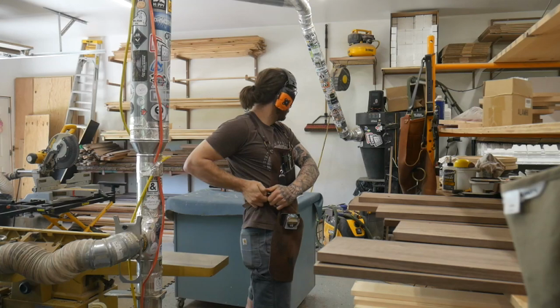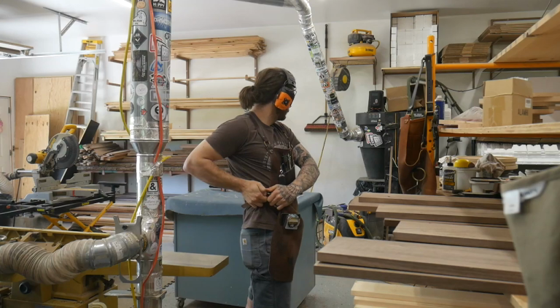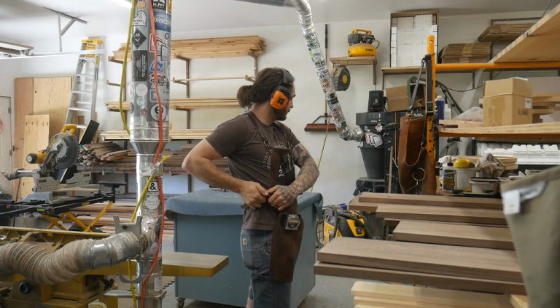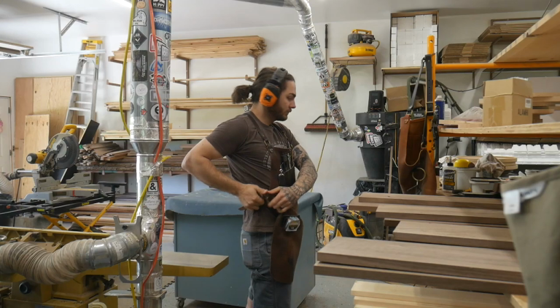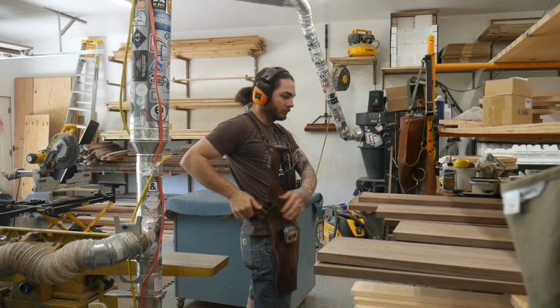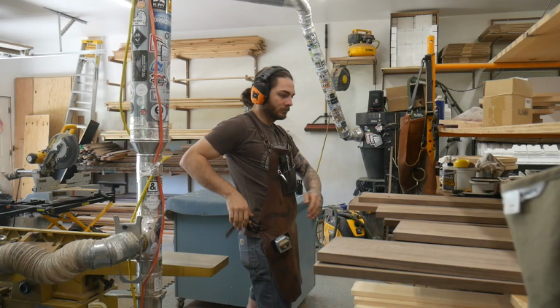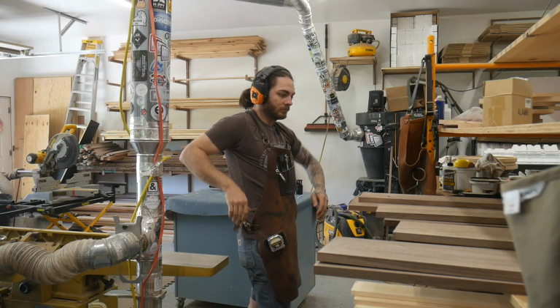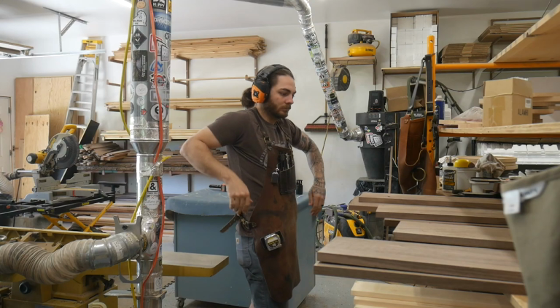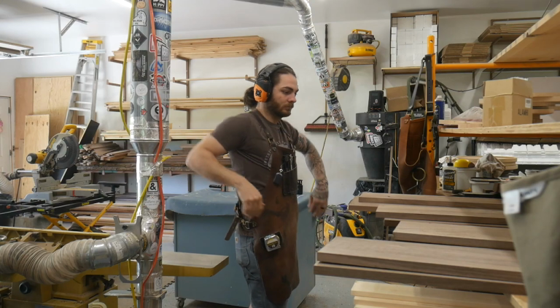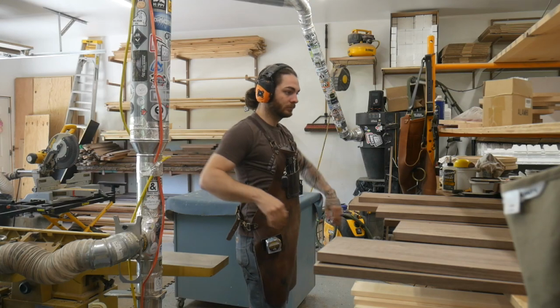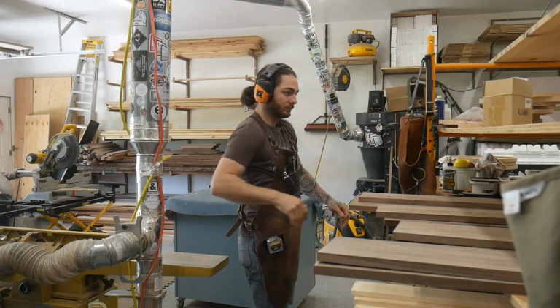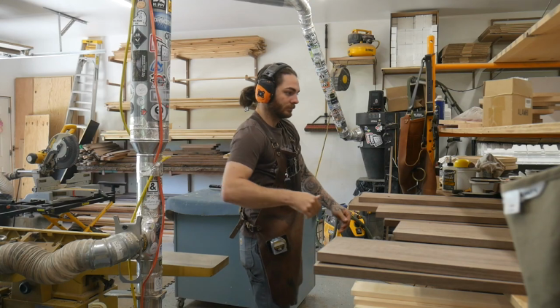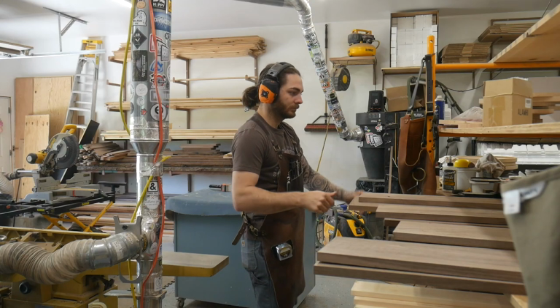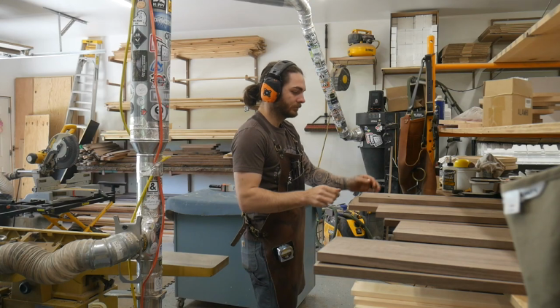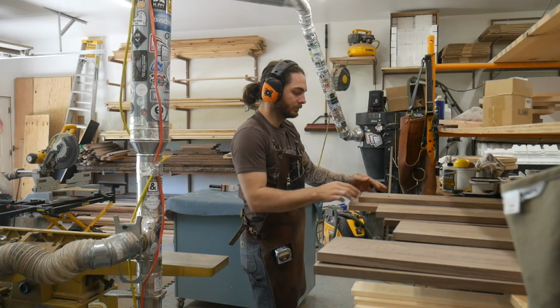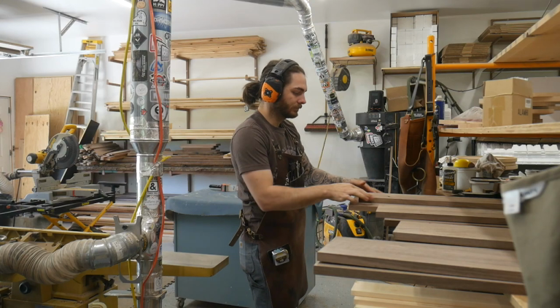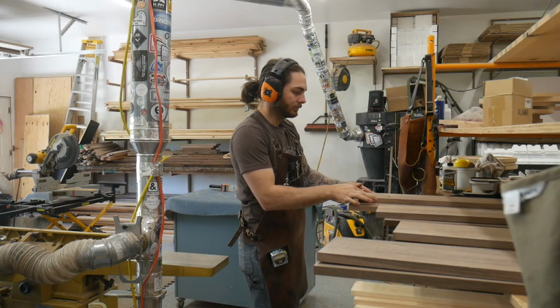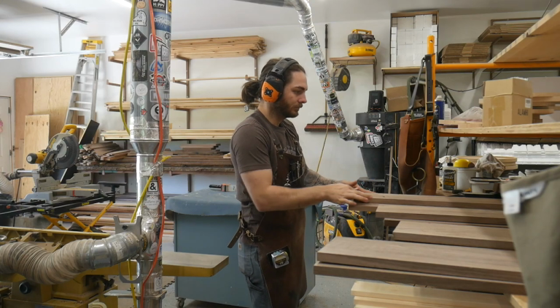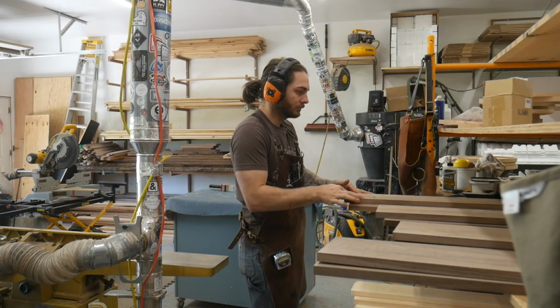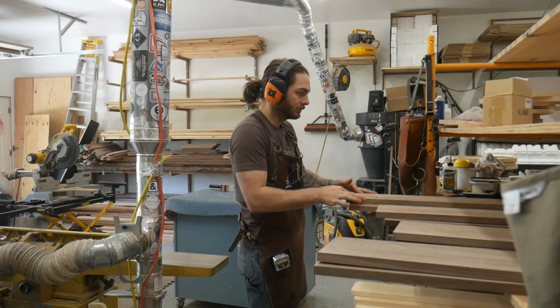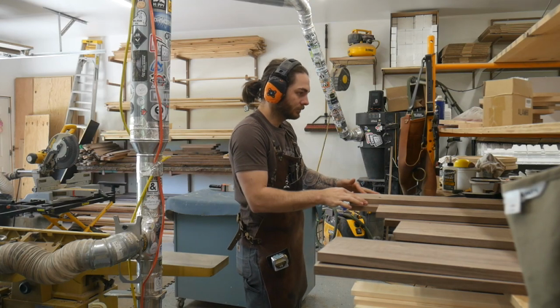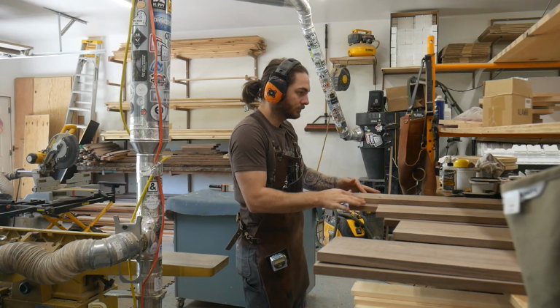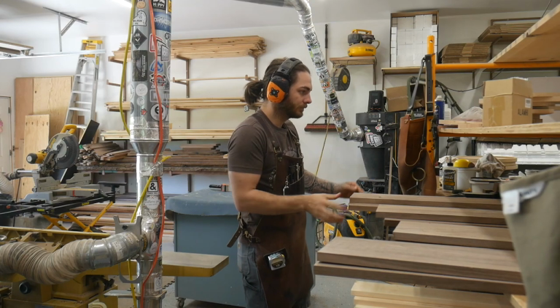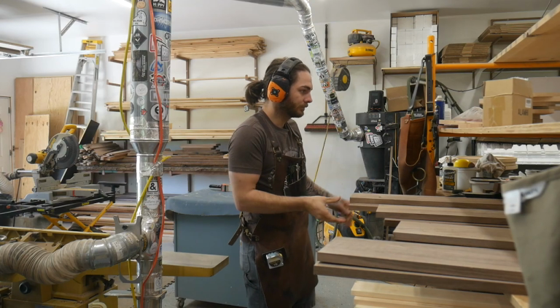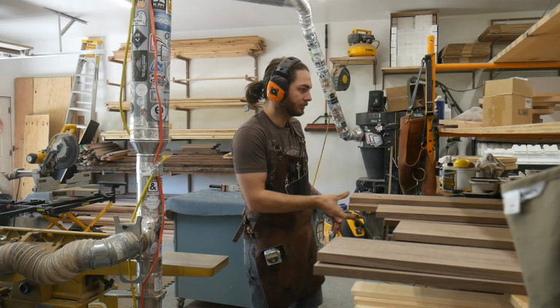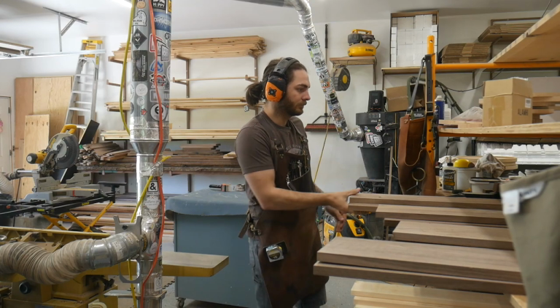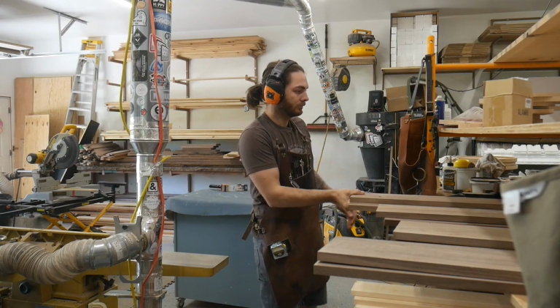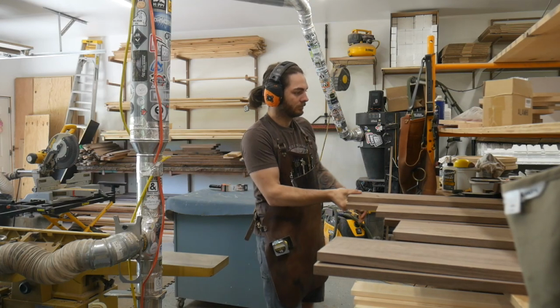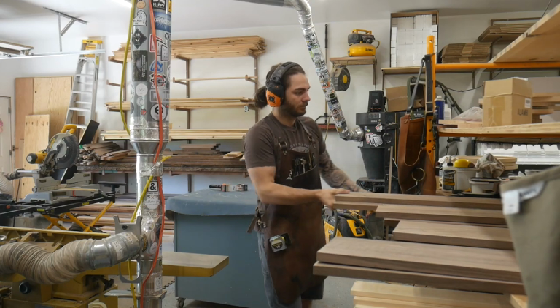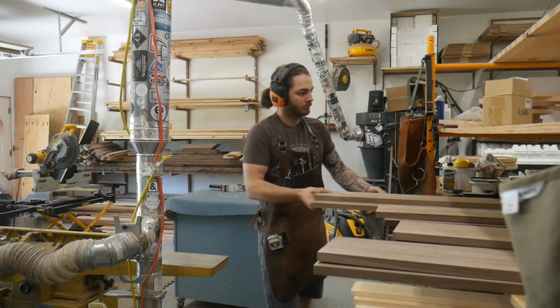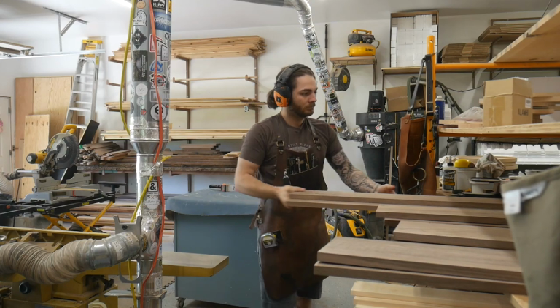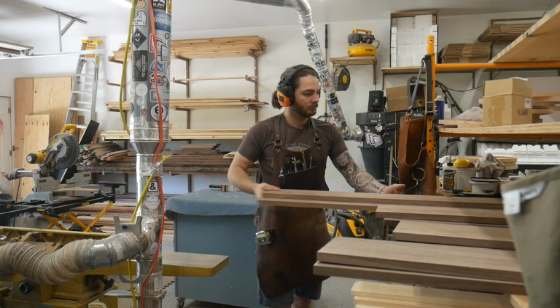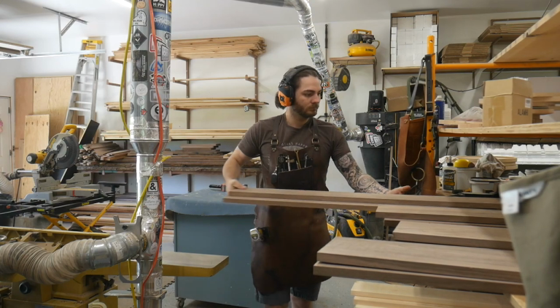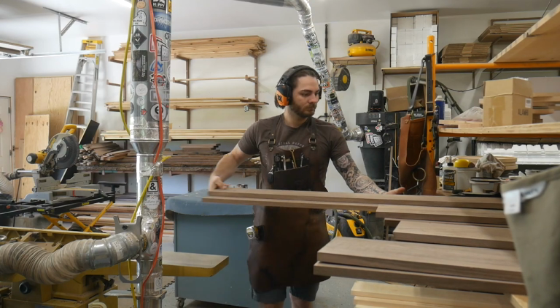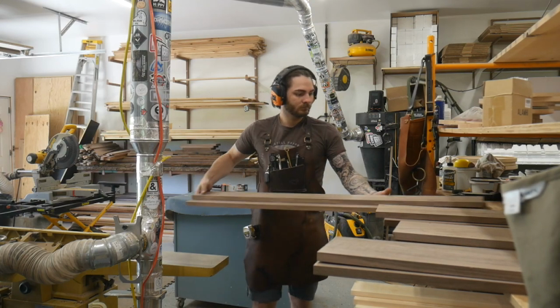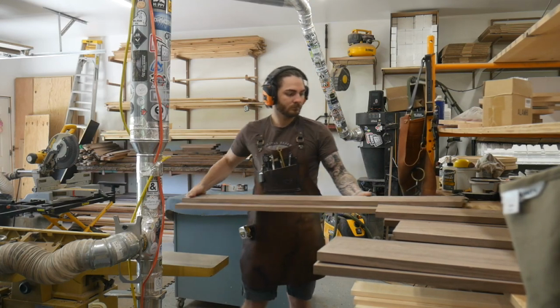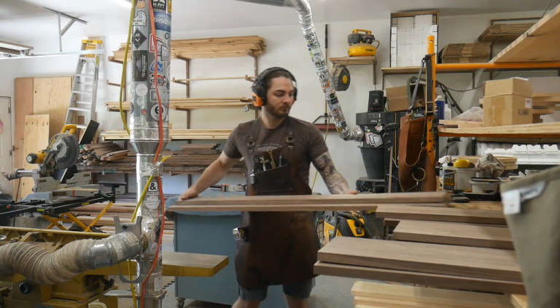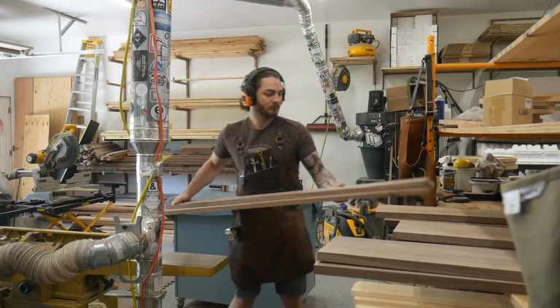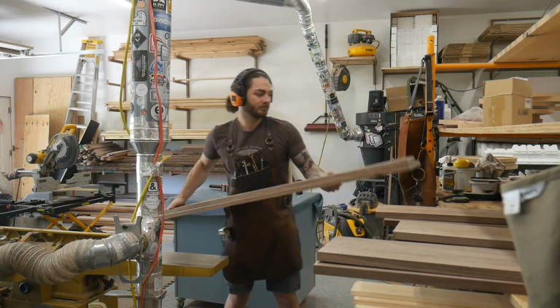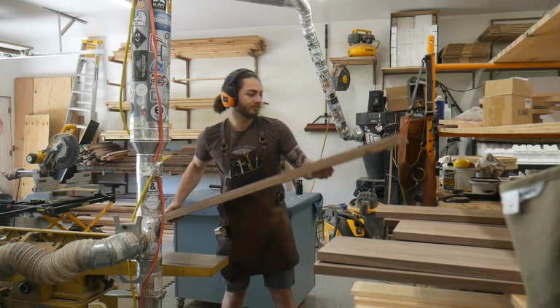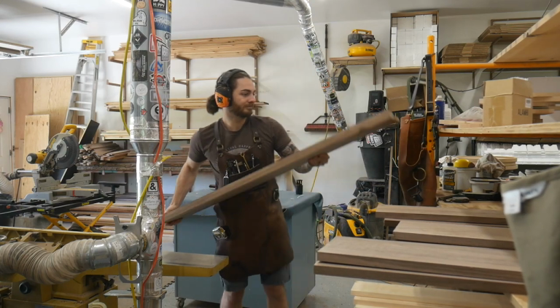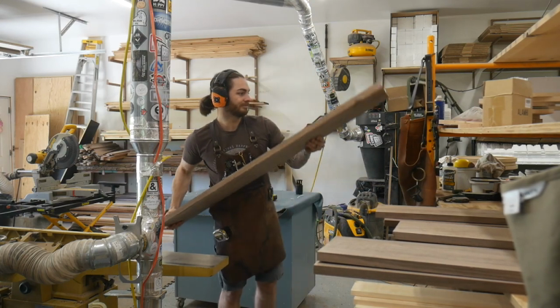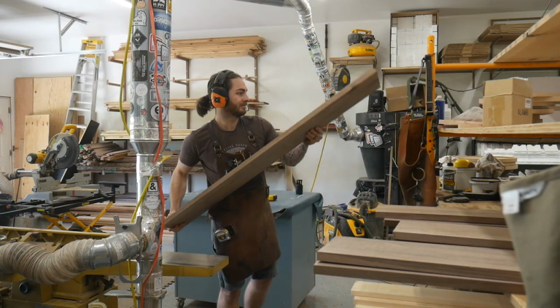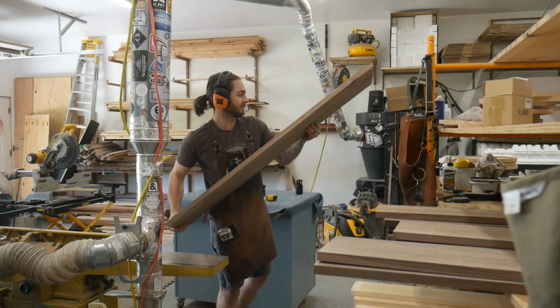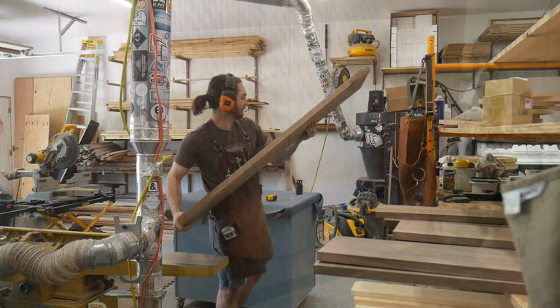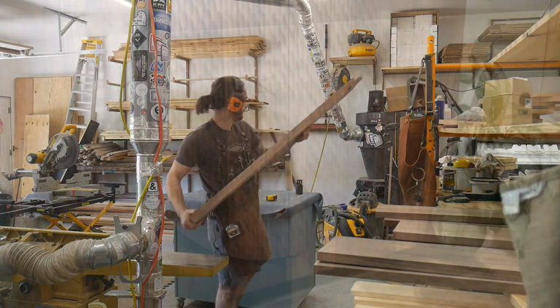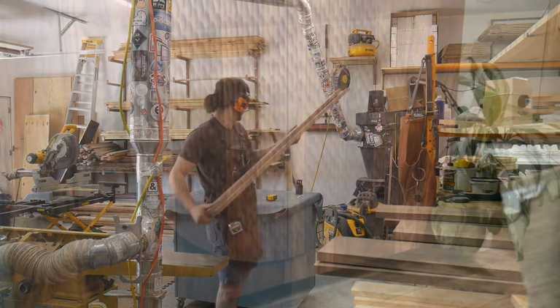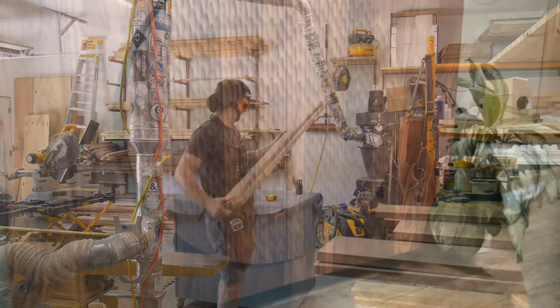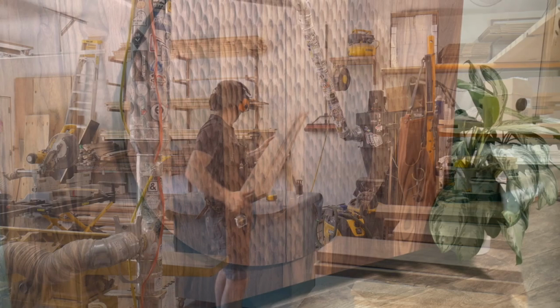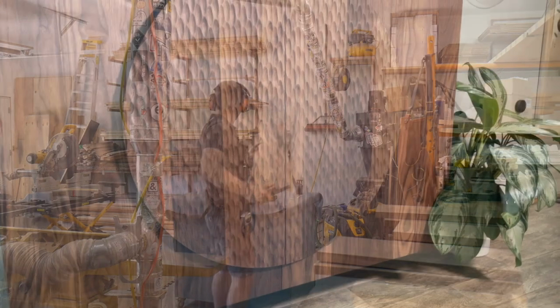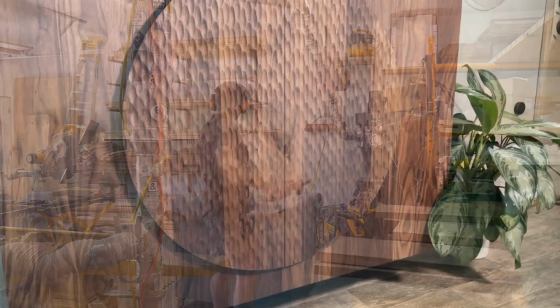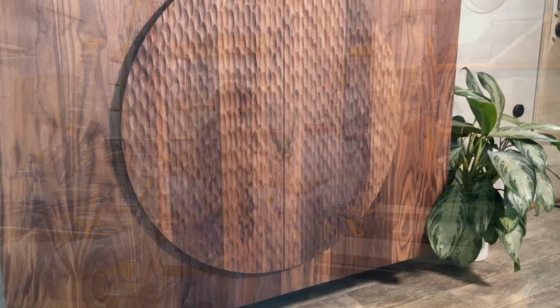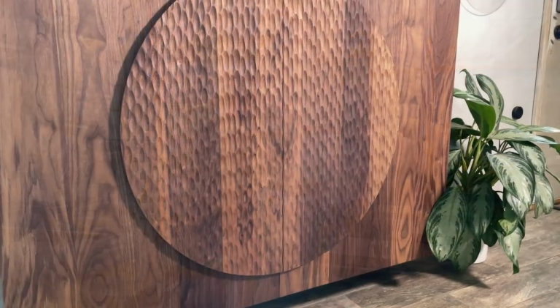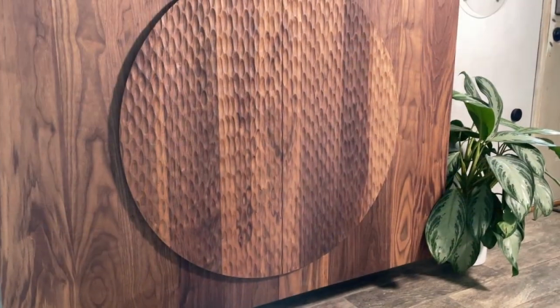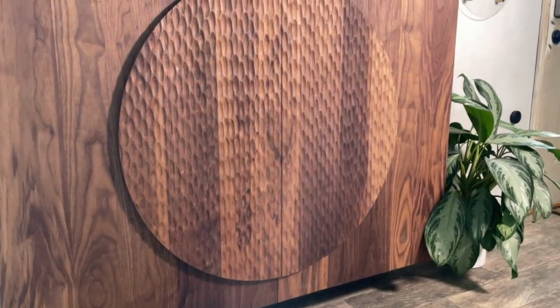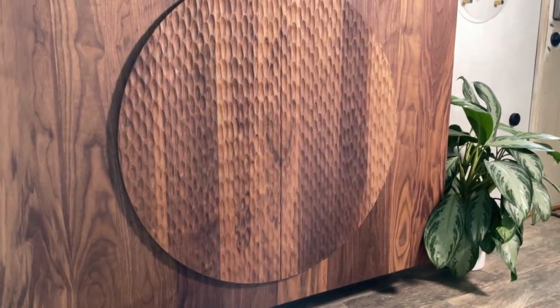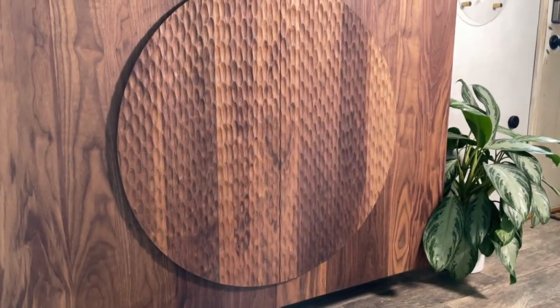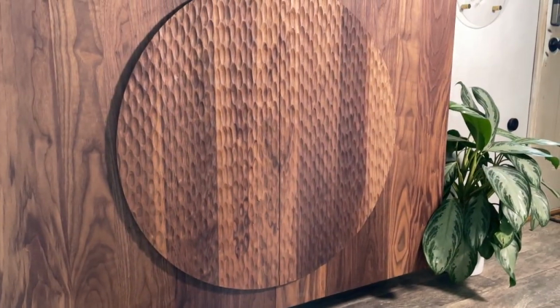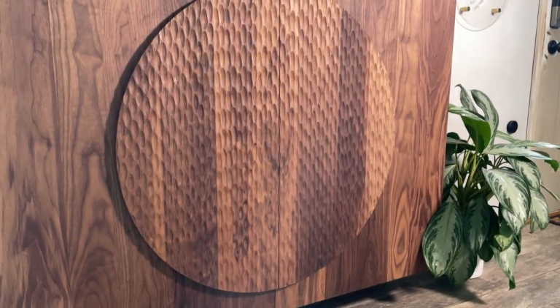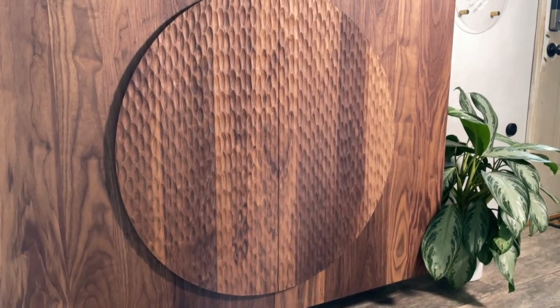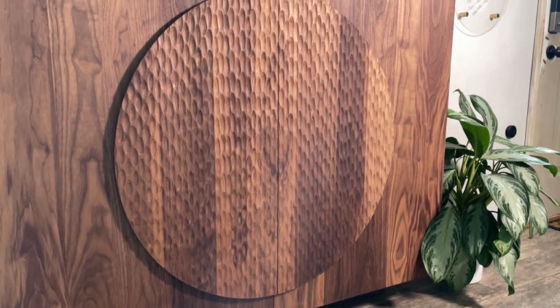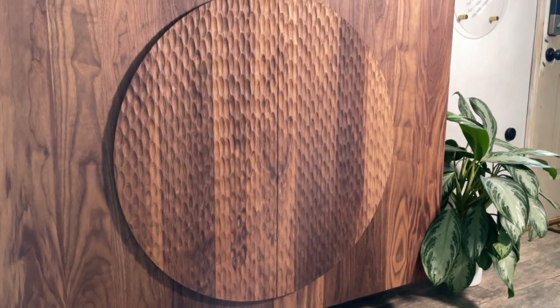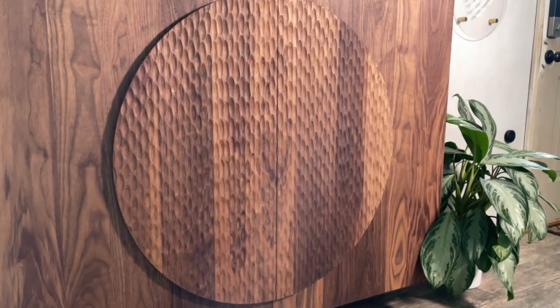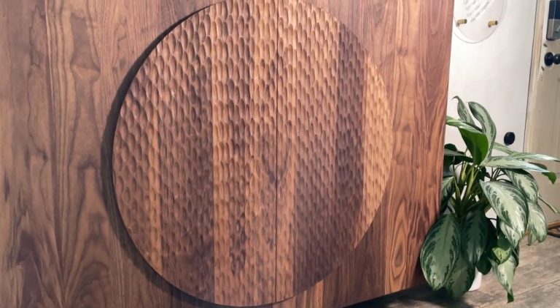Welcome back. In this one we're going to build a beautiful cabinet with a textured front. Stick around and I hope you guys enjoy.